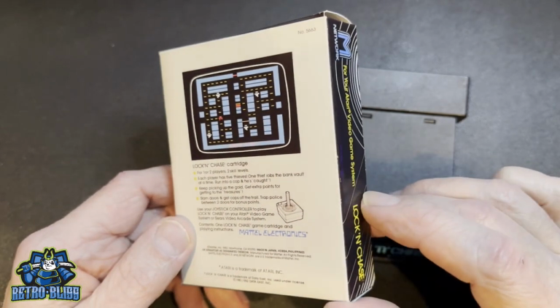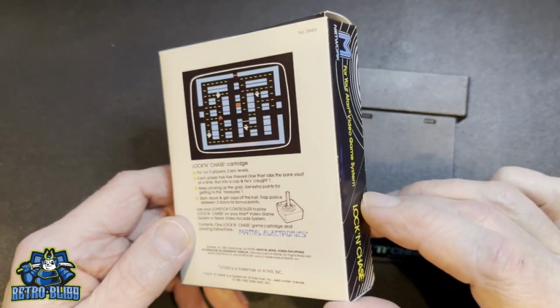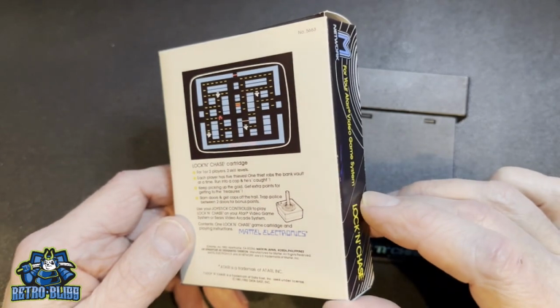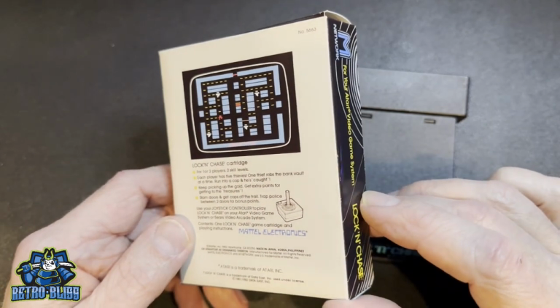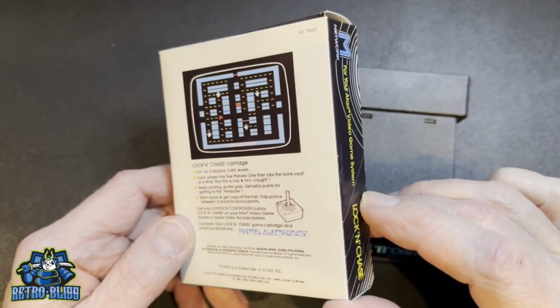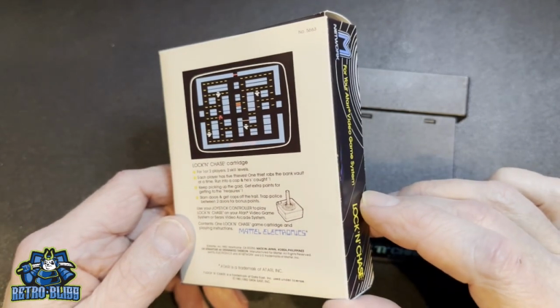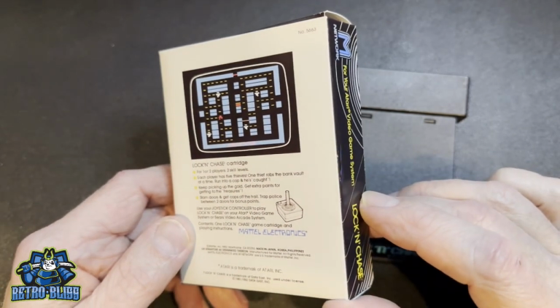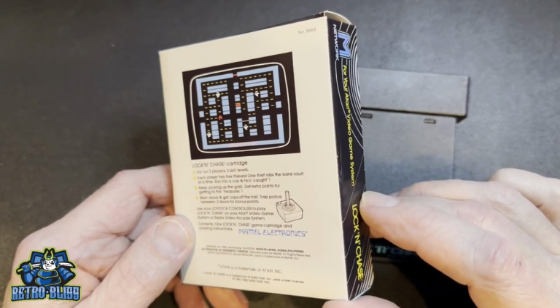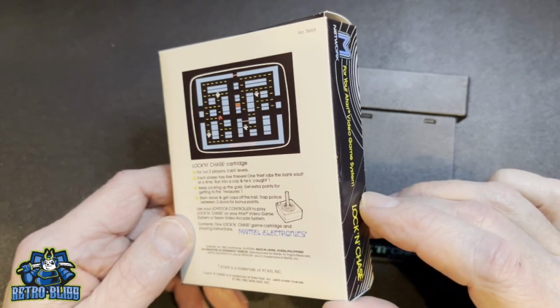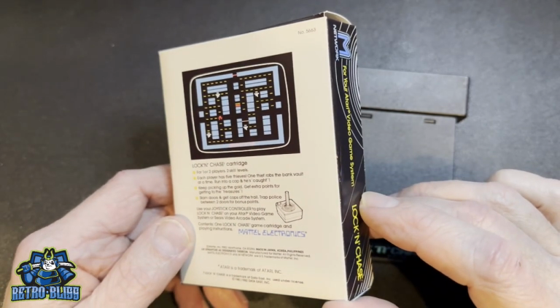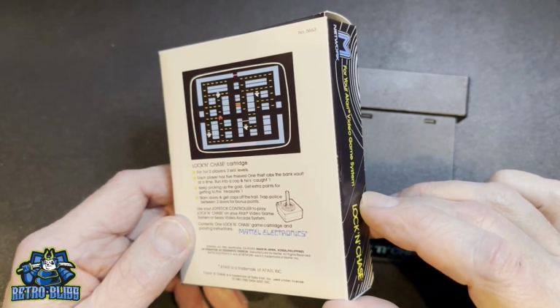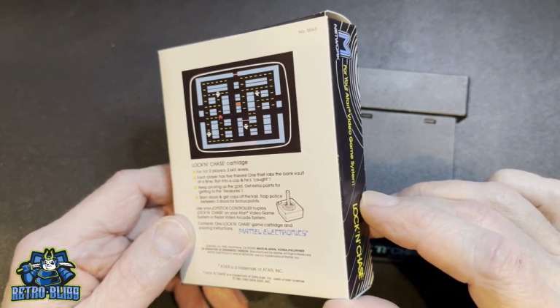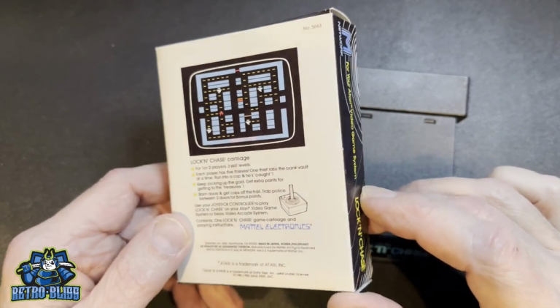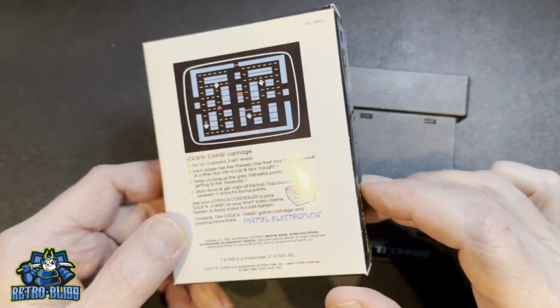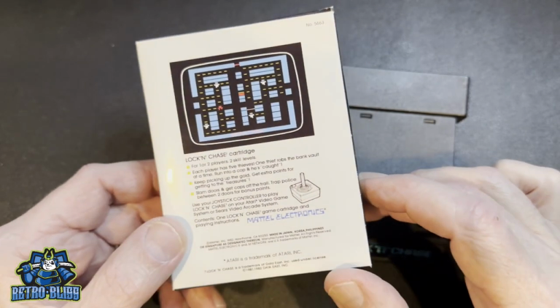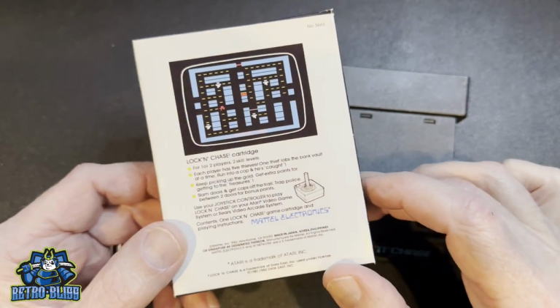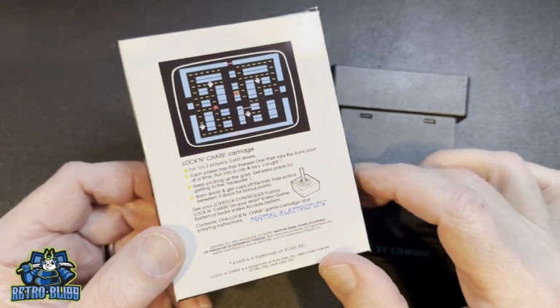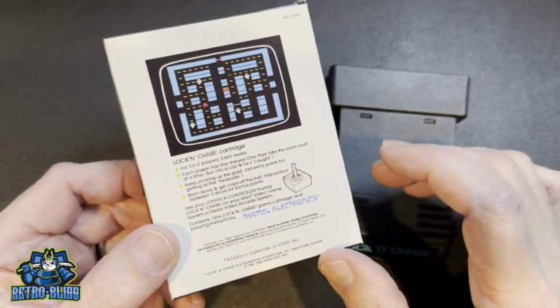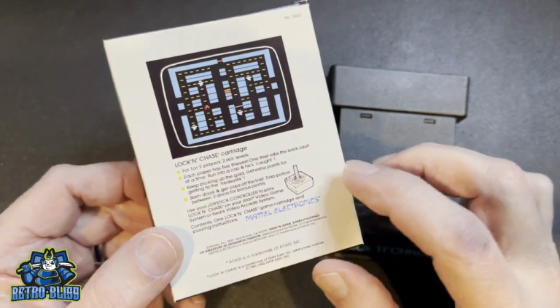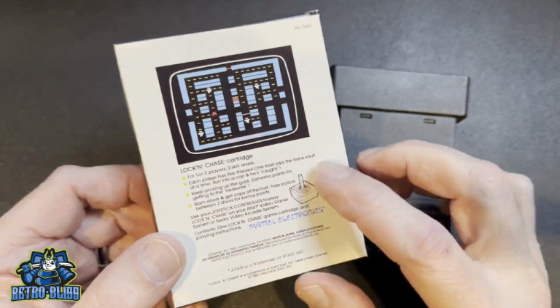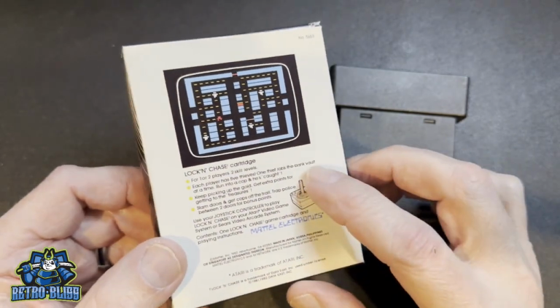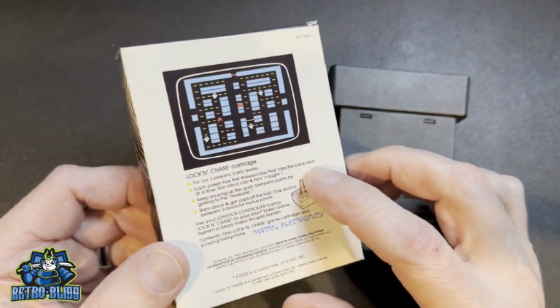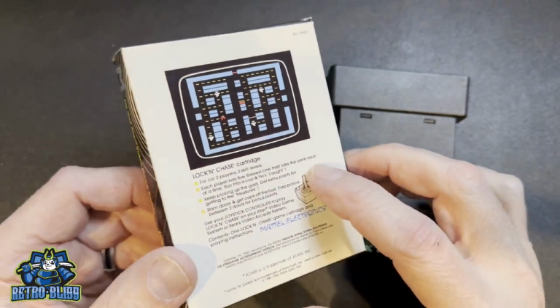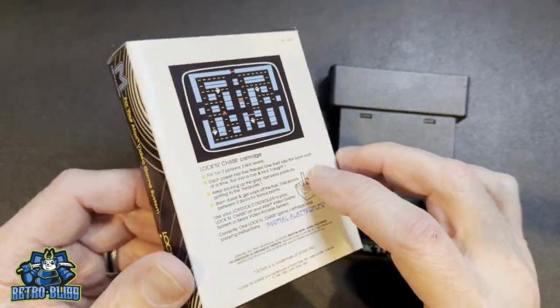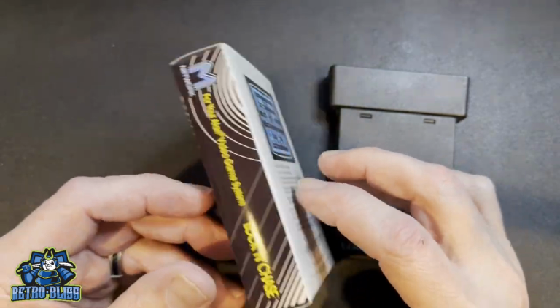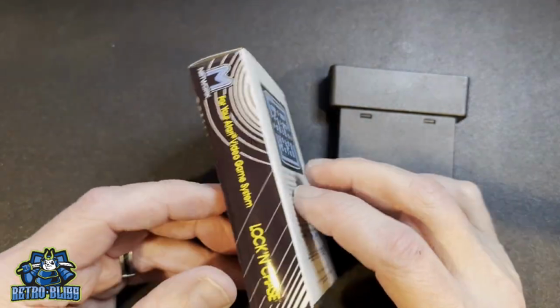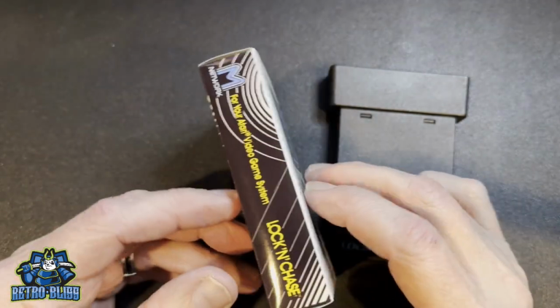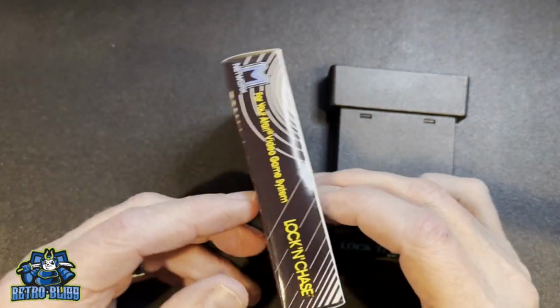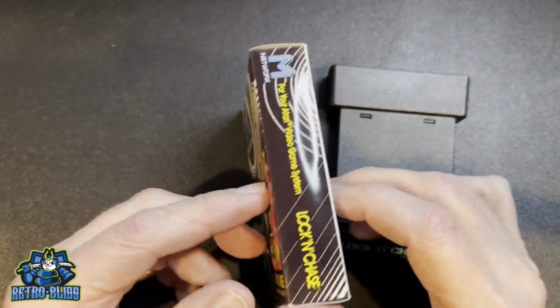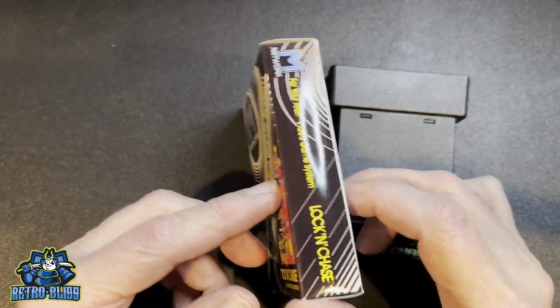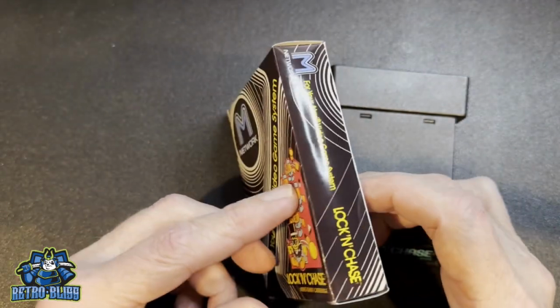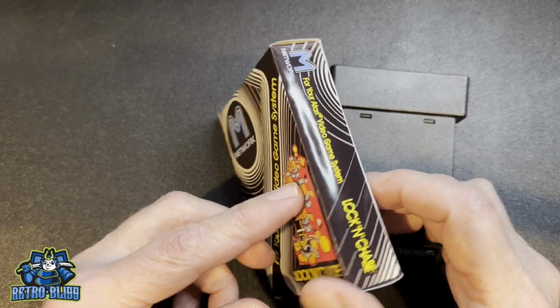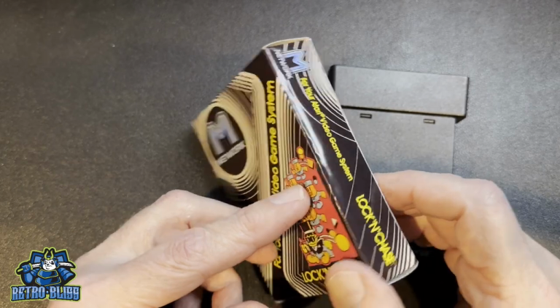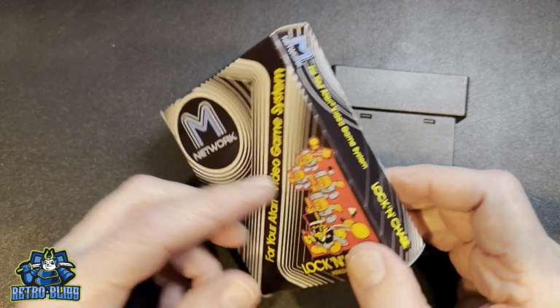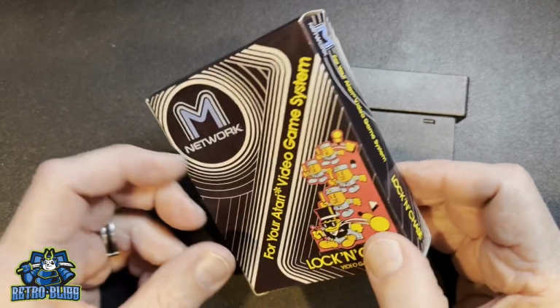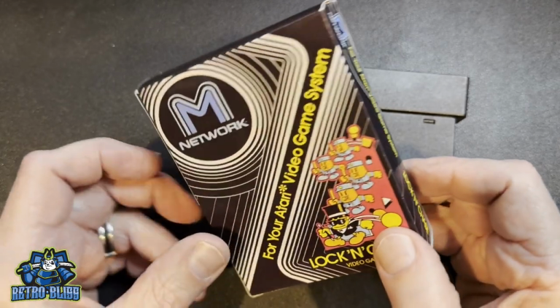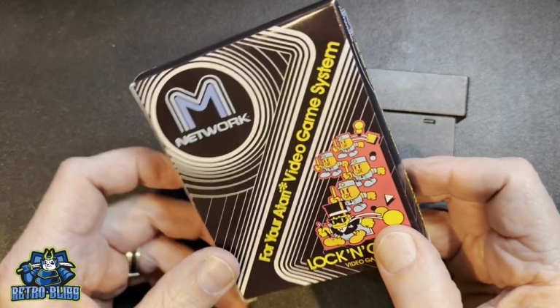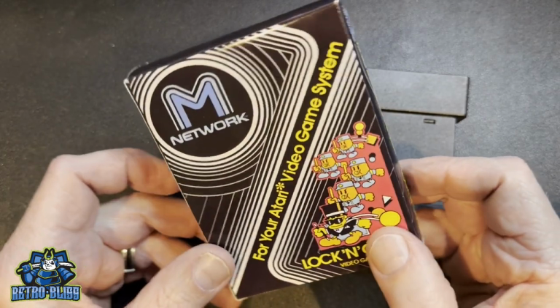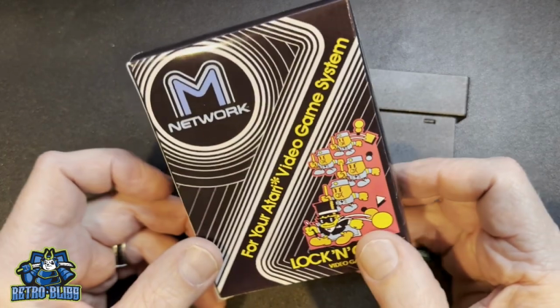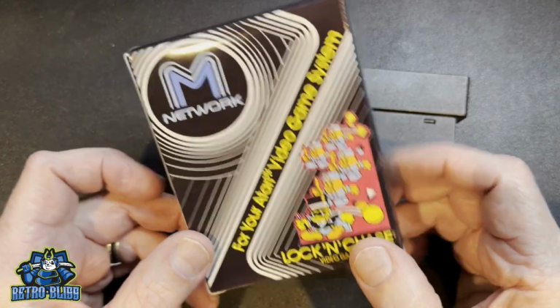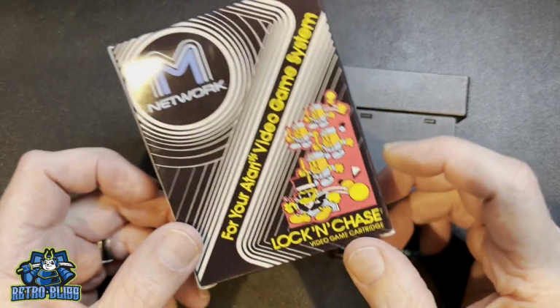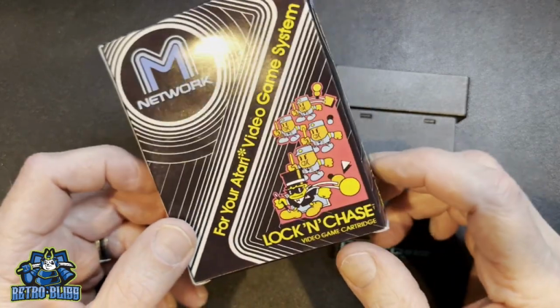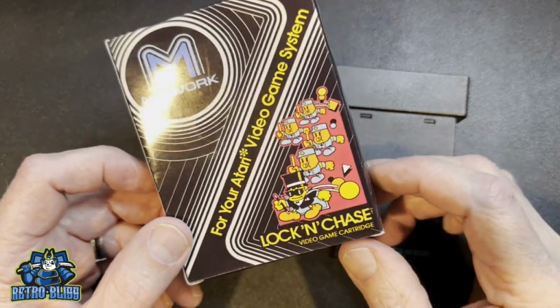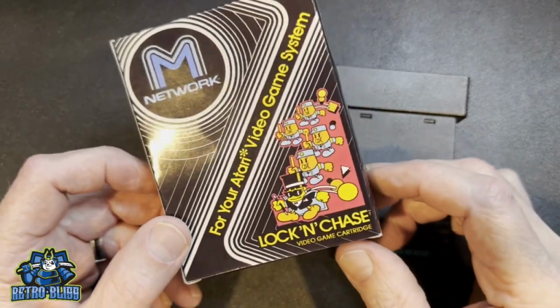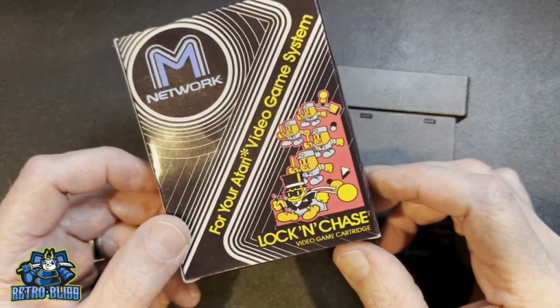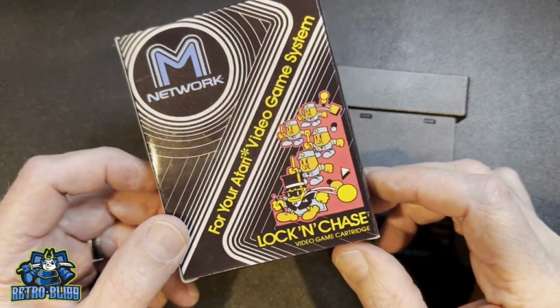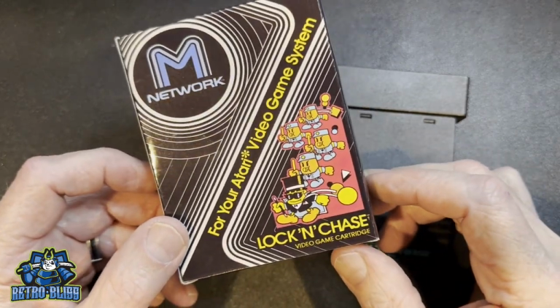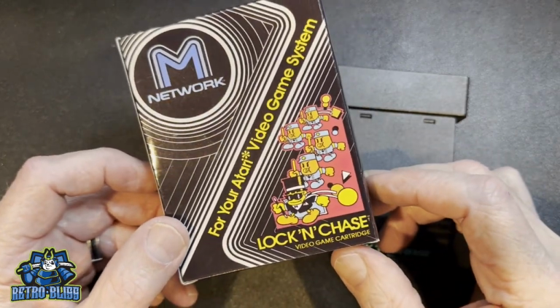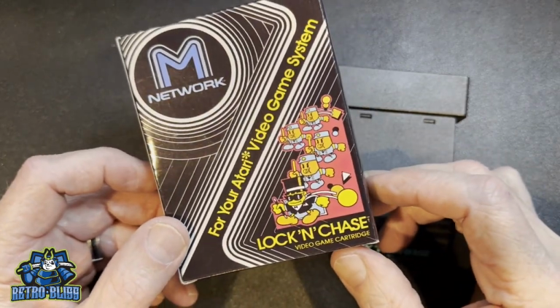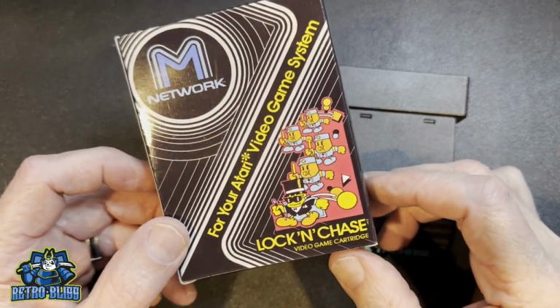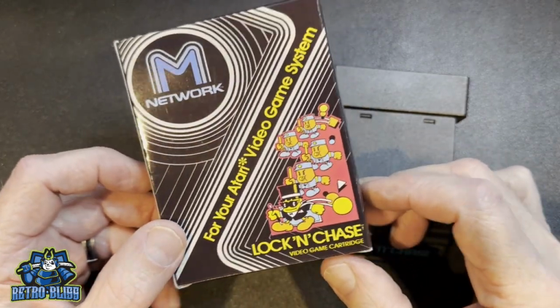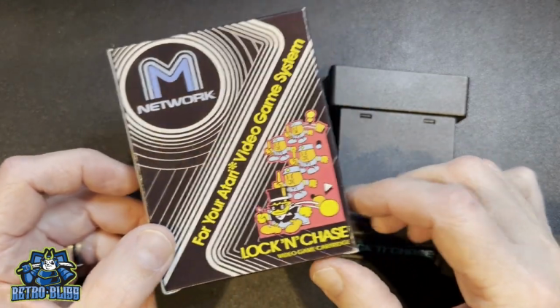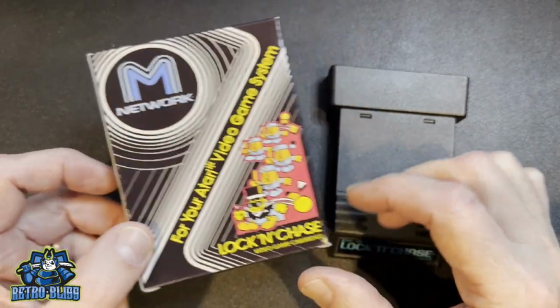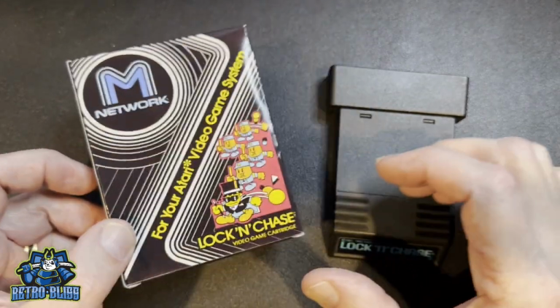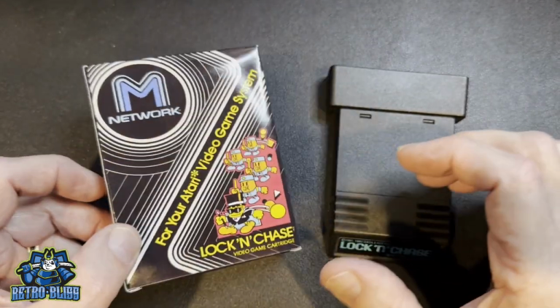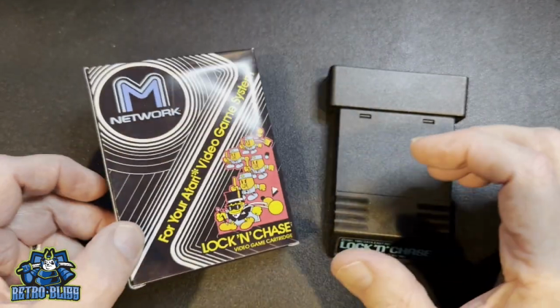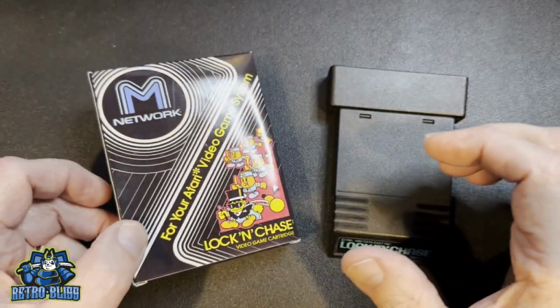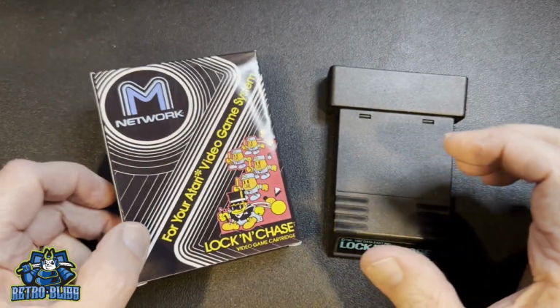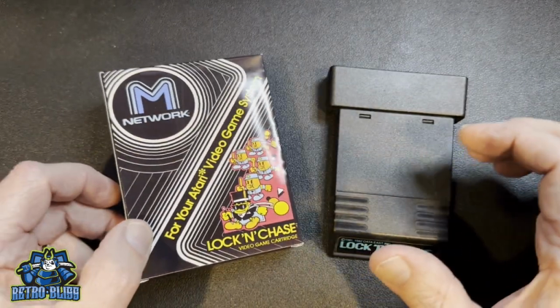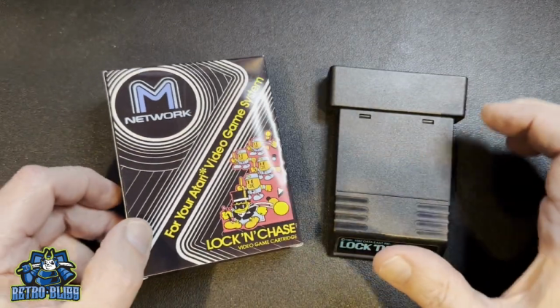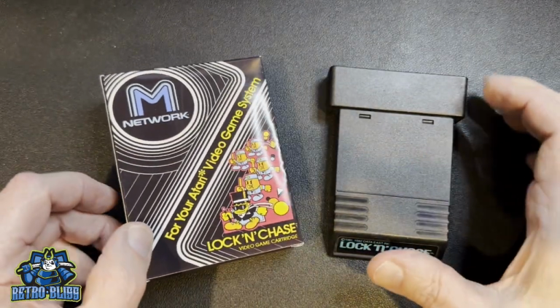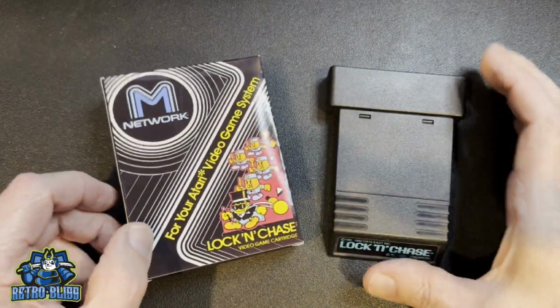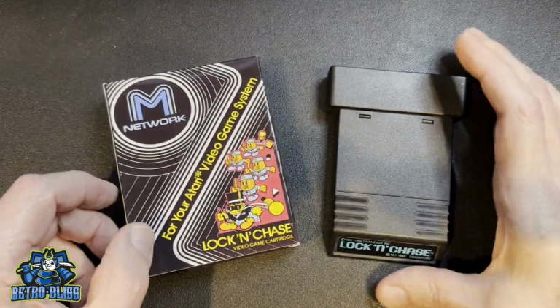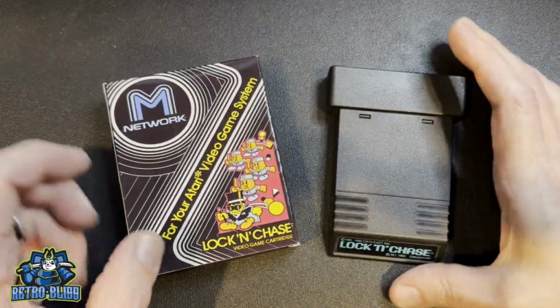It was licensed by Mattel Electronics under the M Network brand name from Data East in 1982 for the Atari 2600.